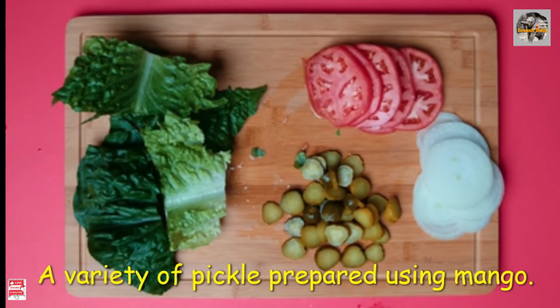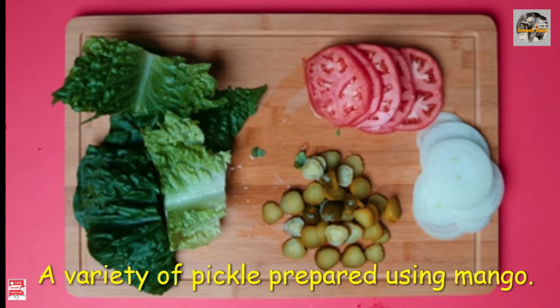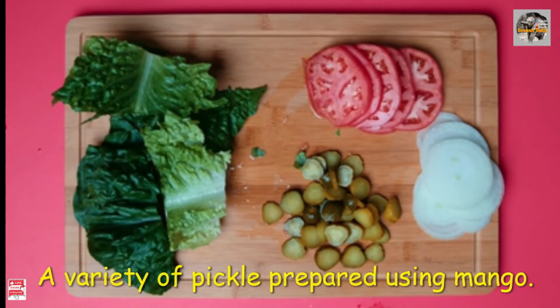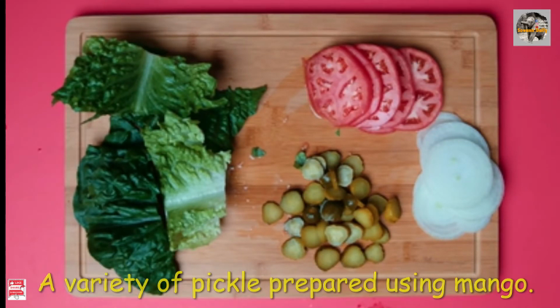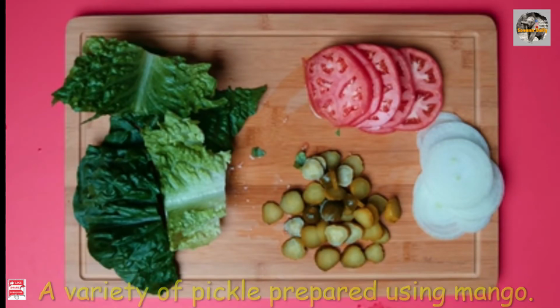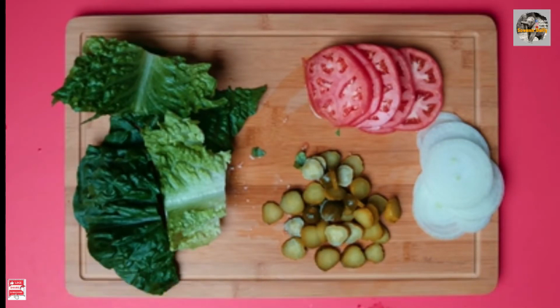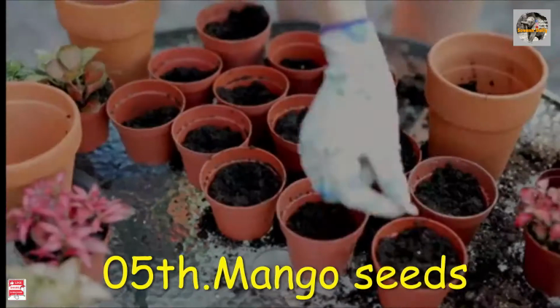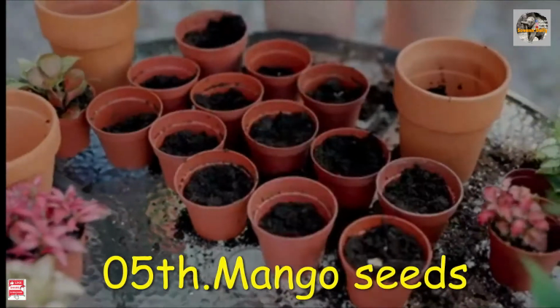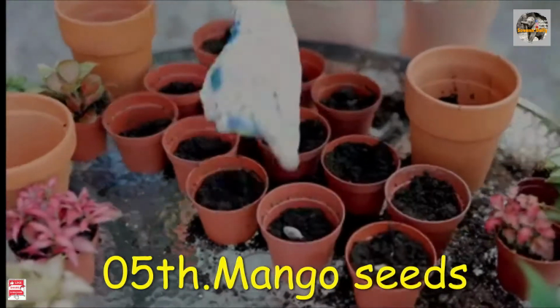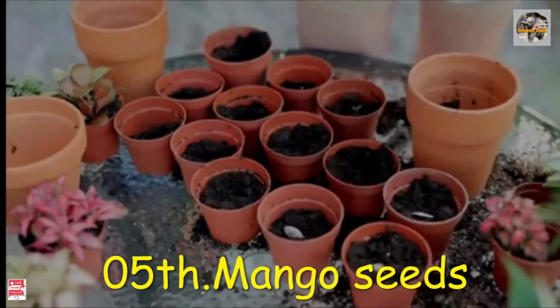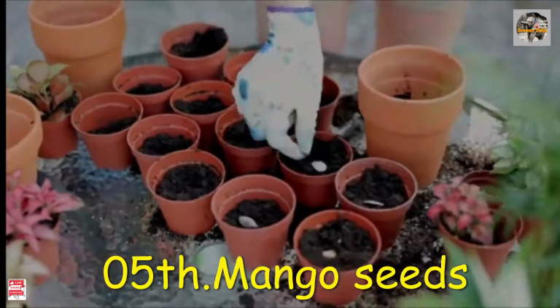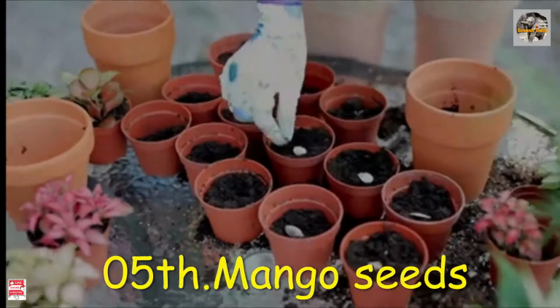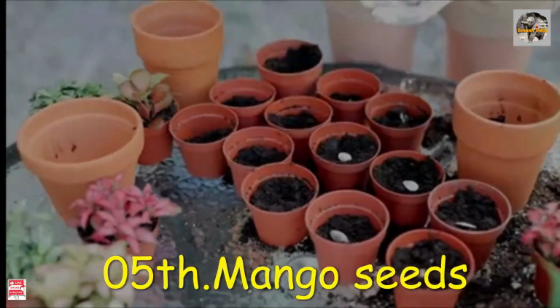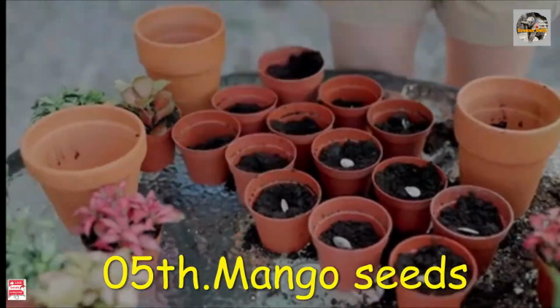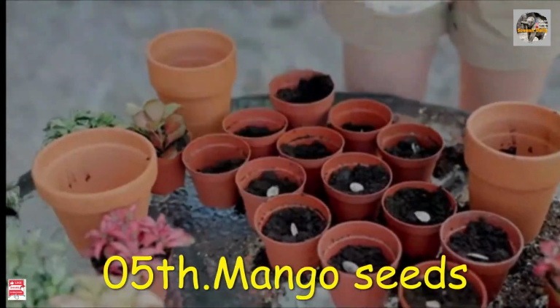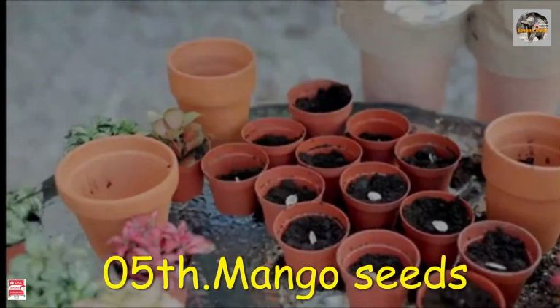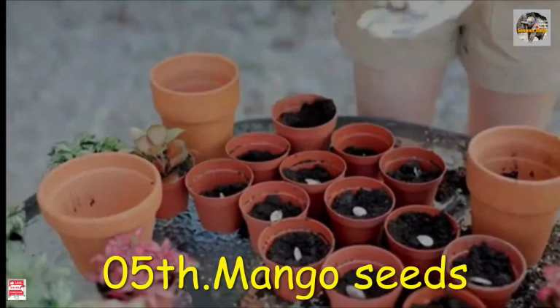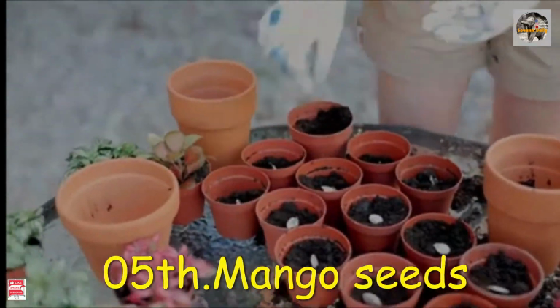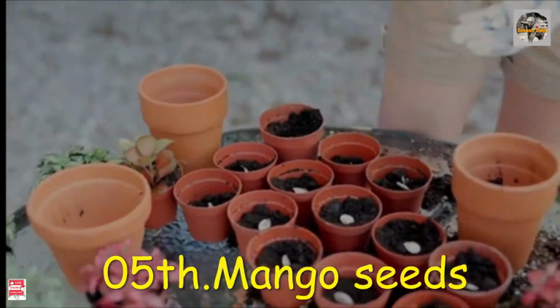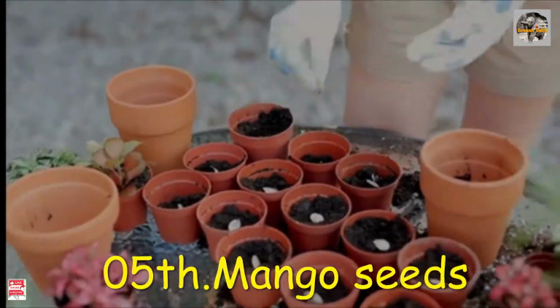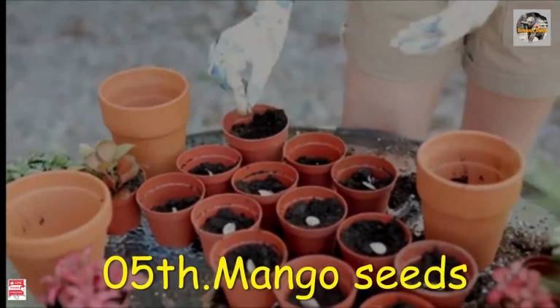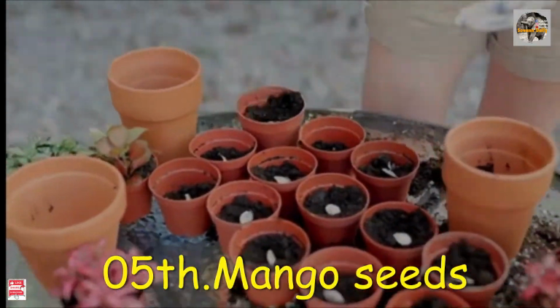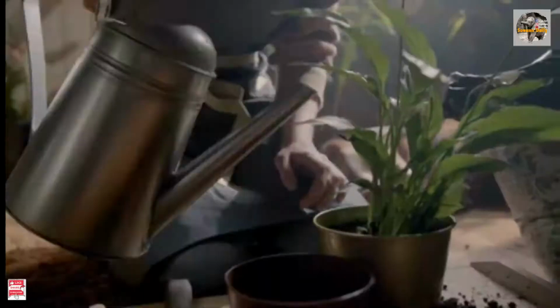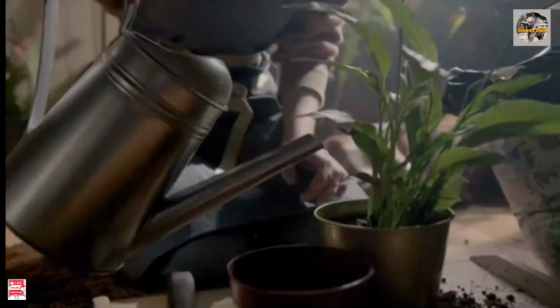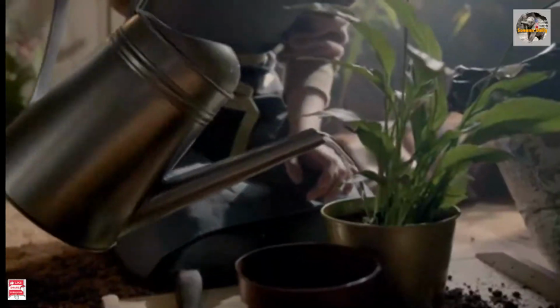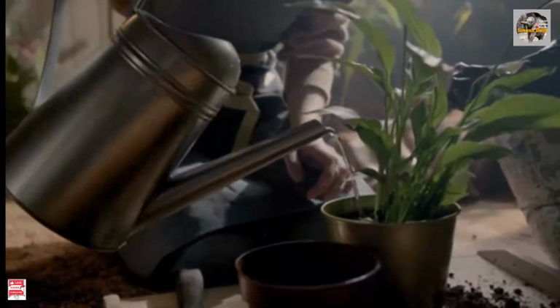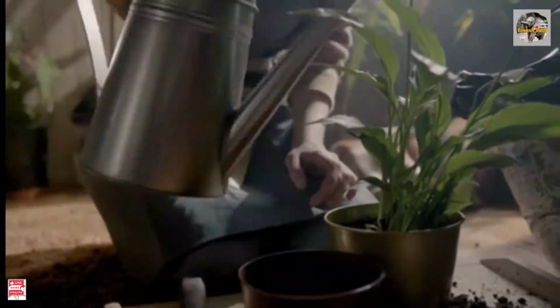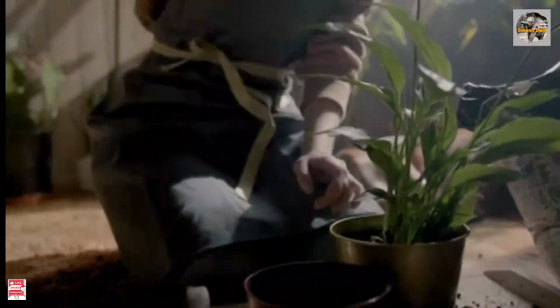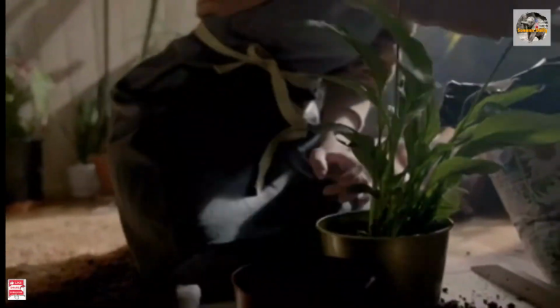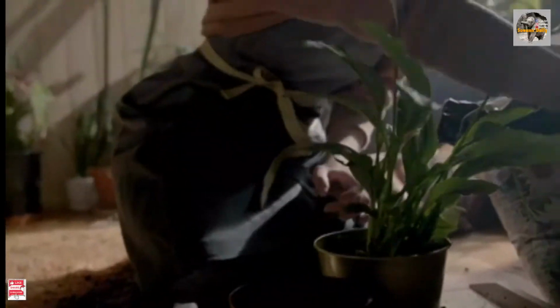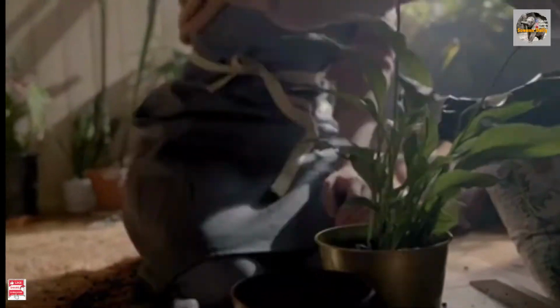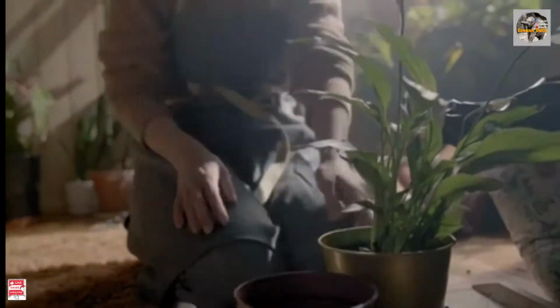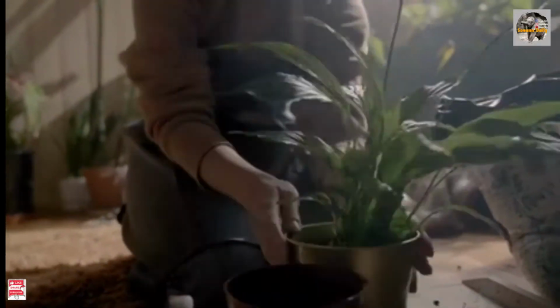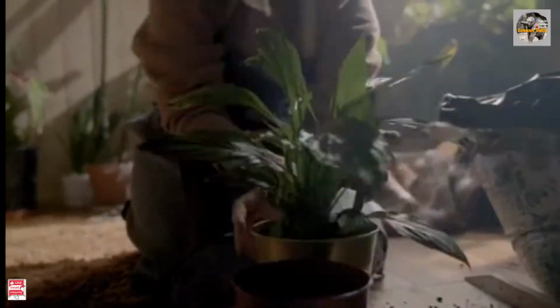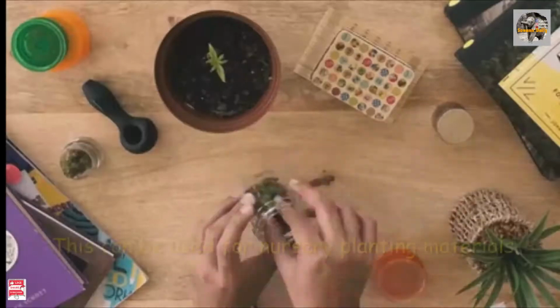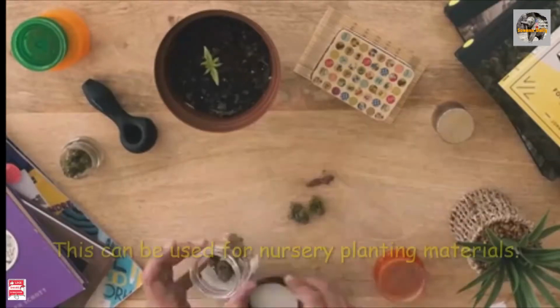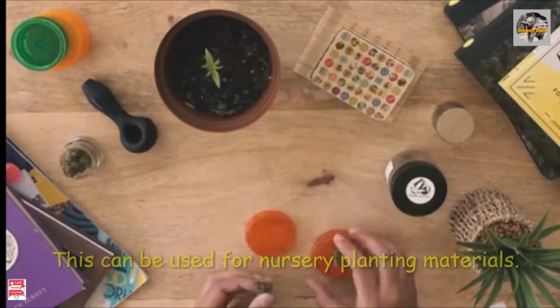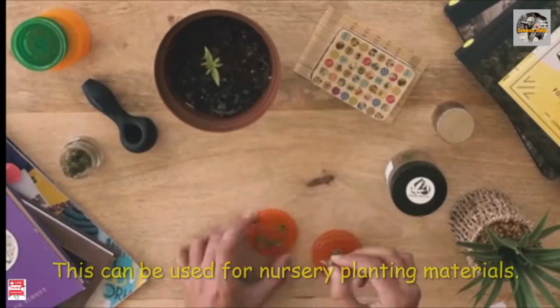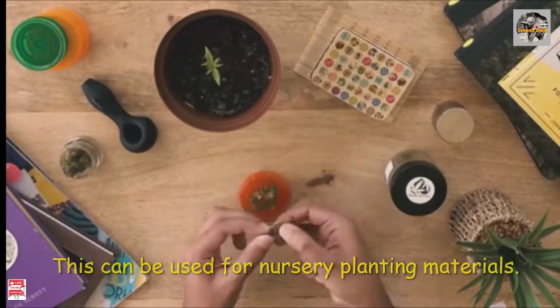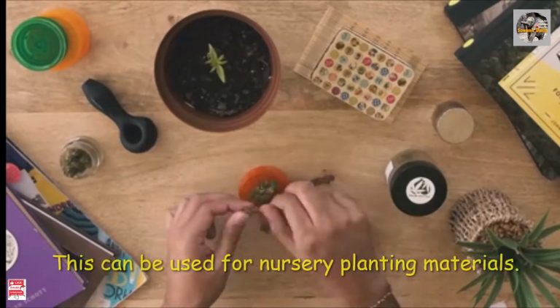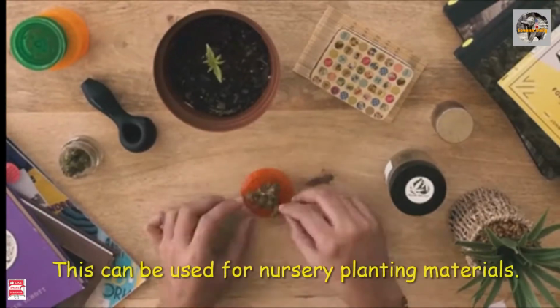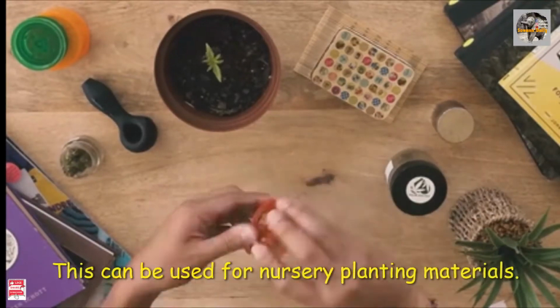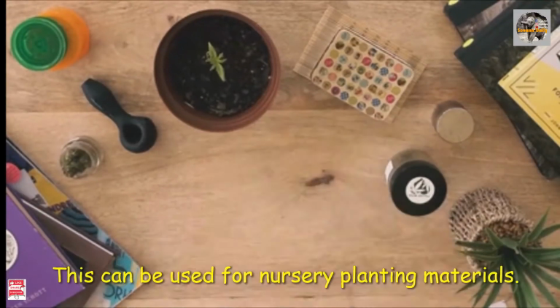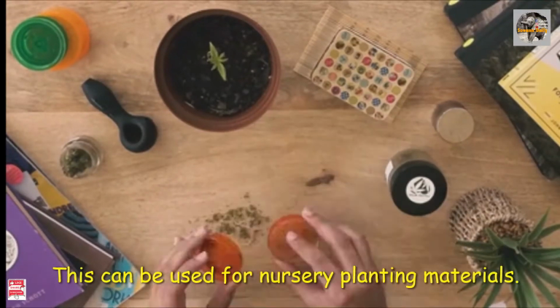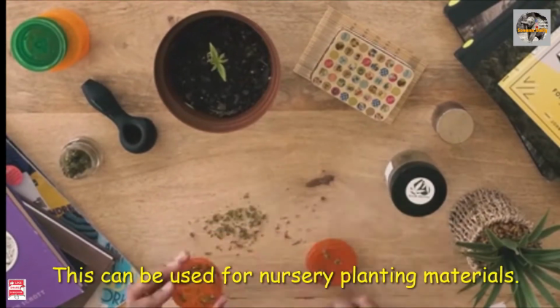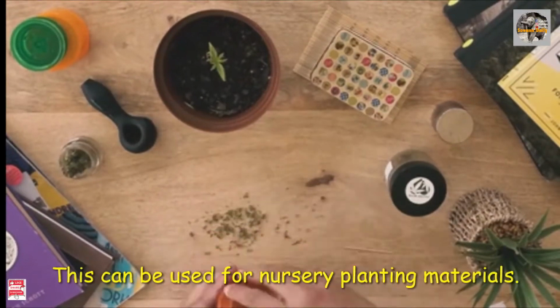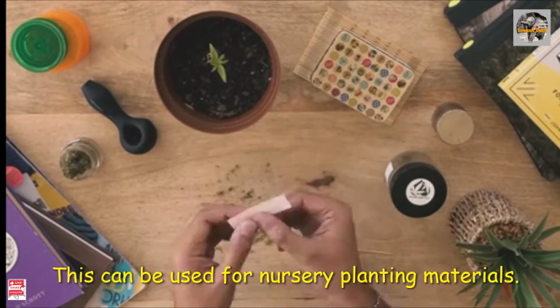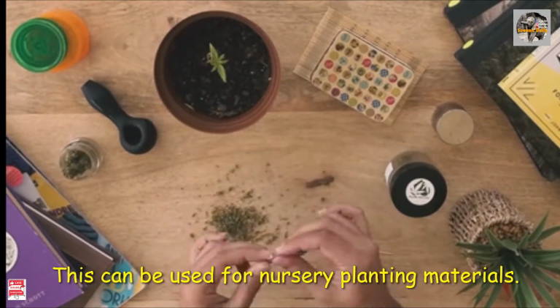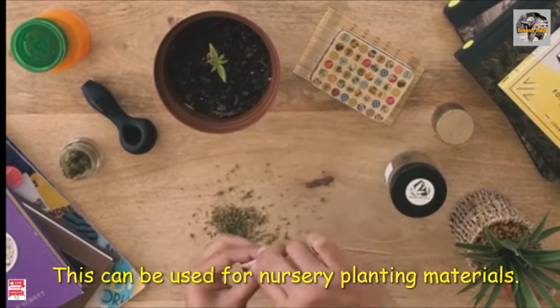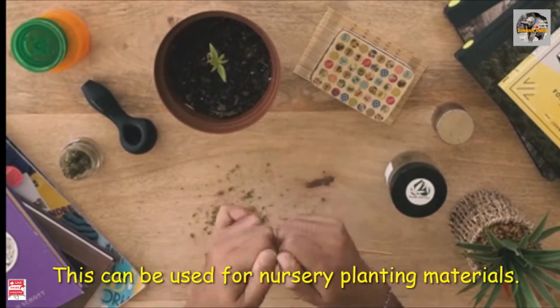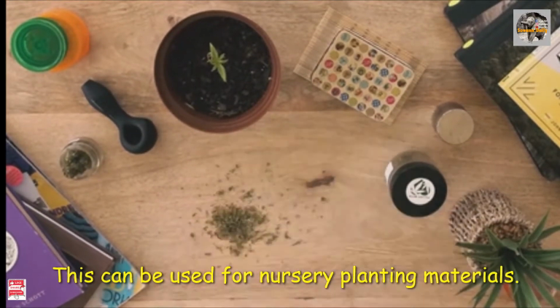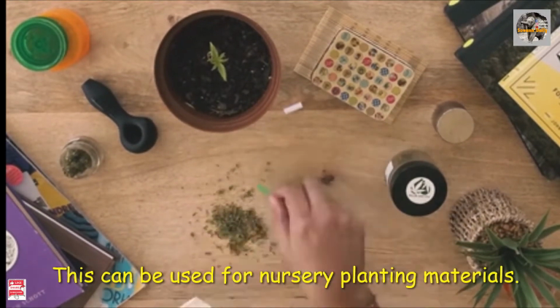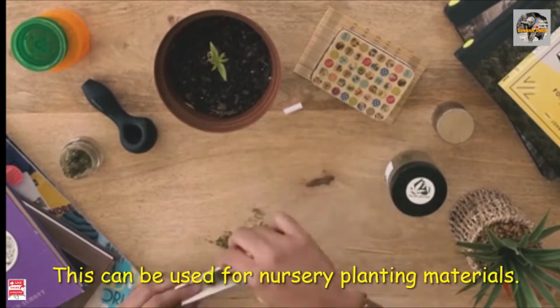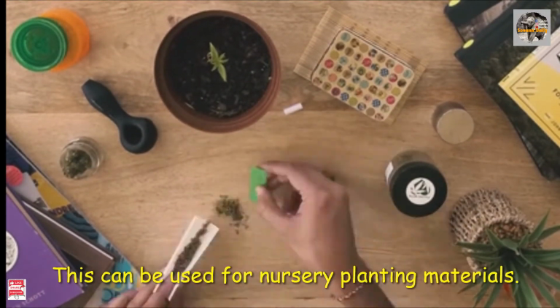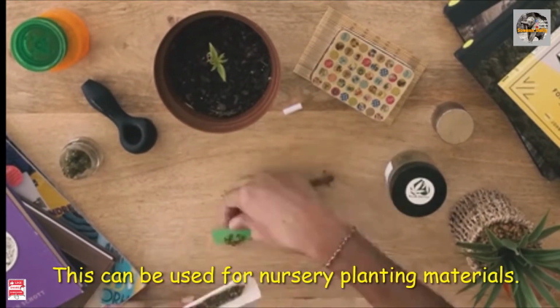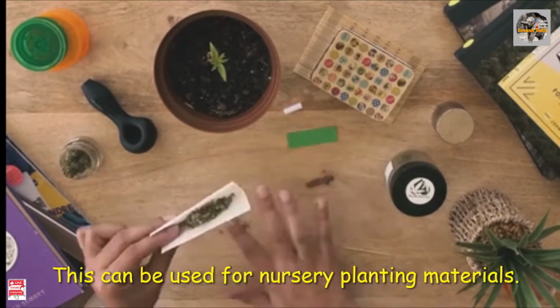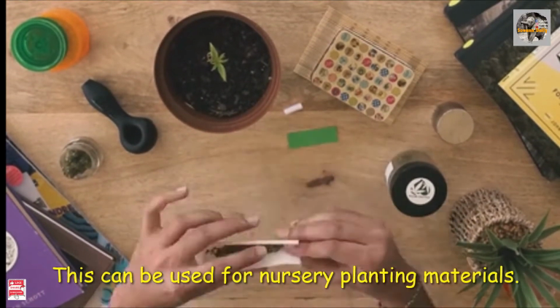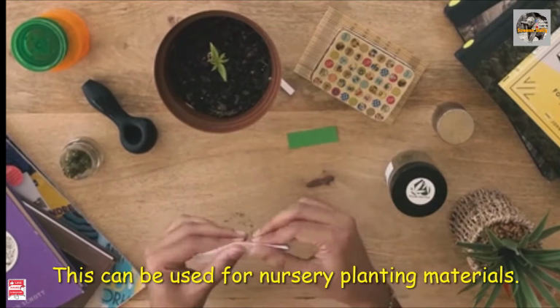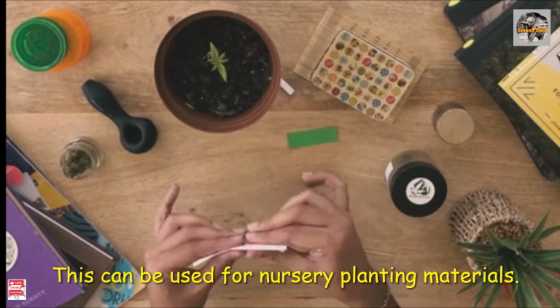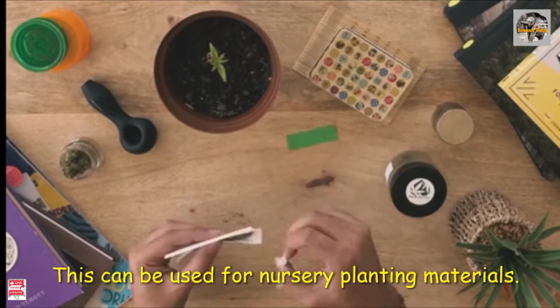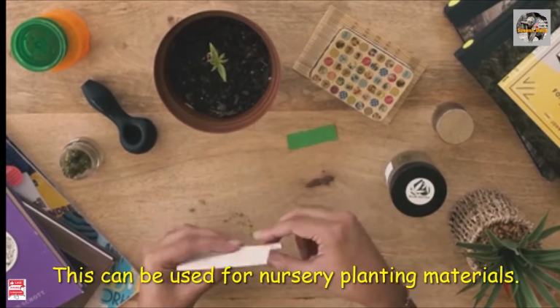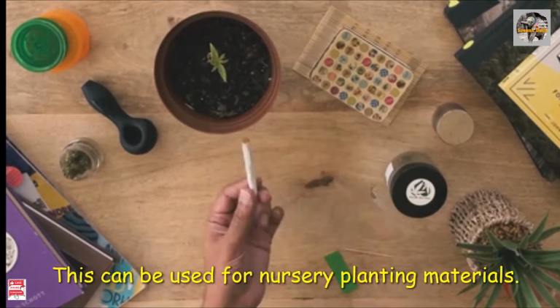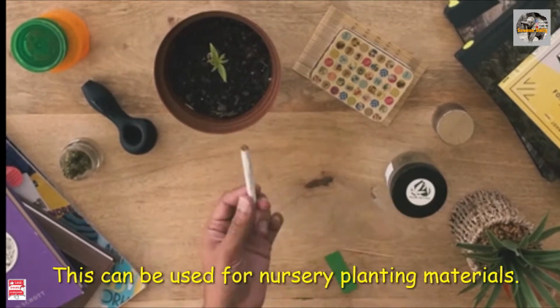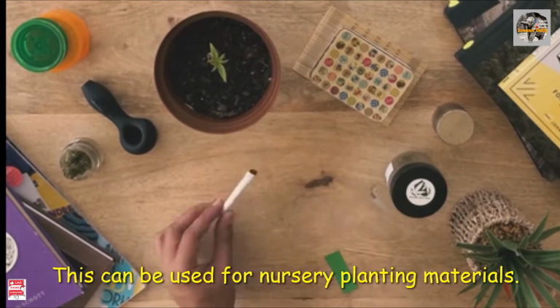Number 5: mango seeds. This can be used for nursery planting materials.